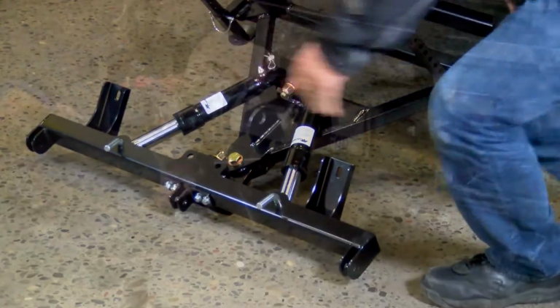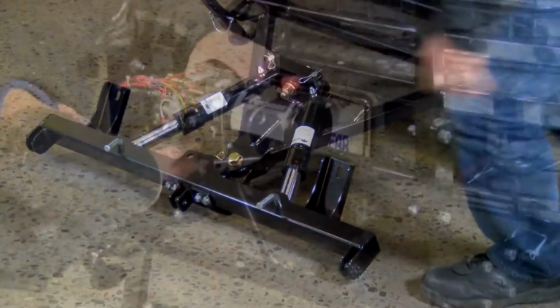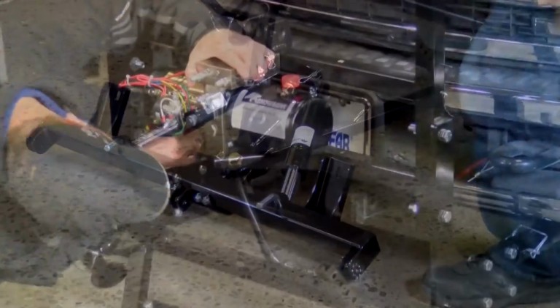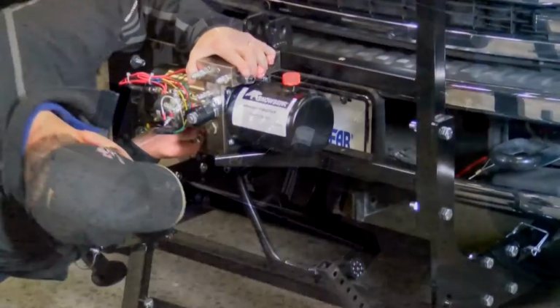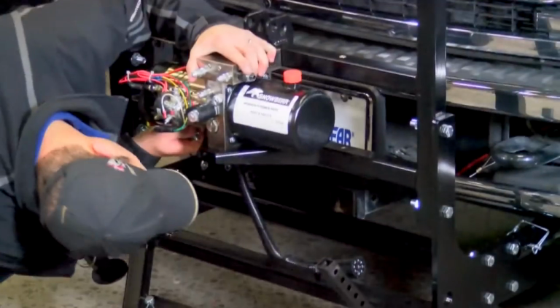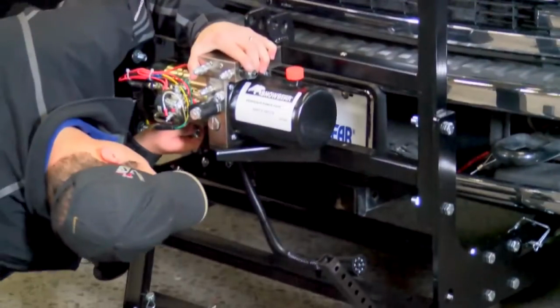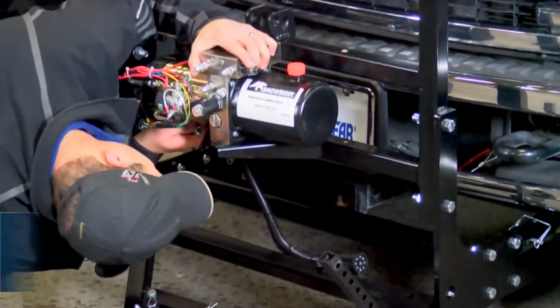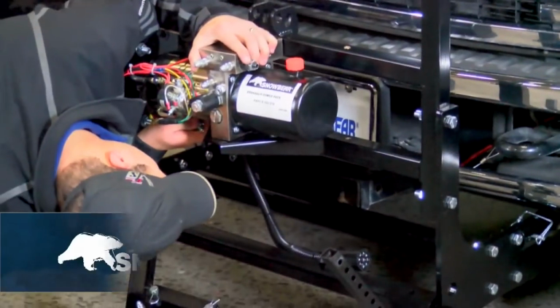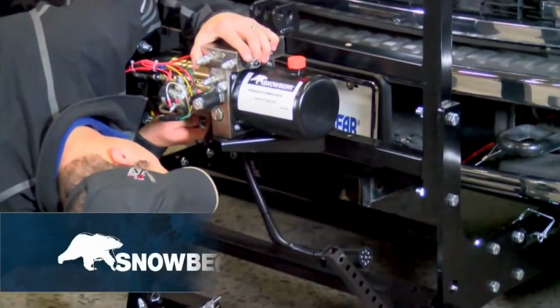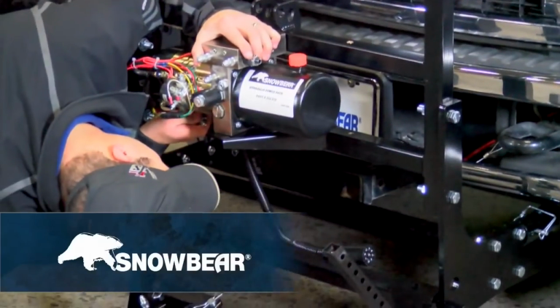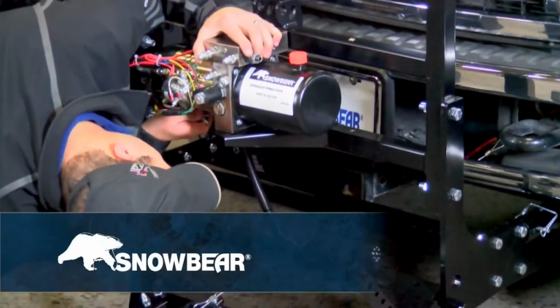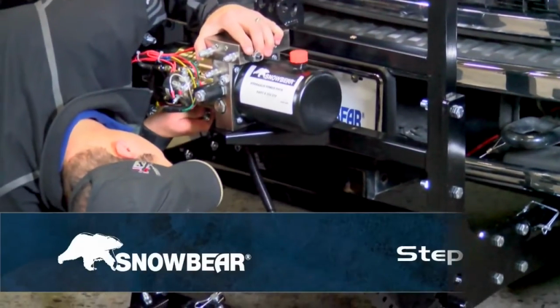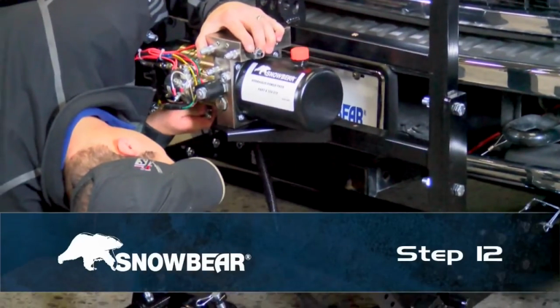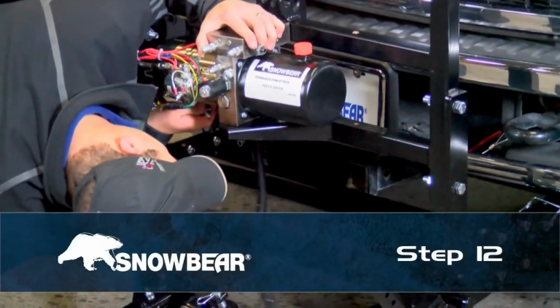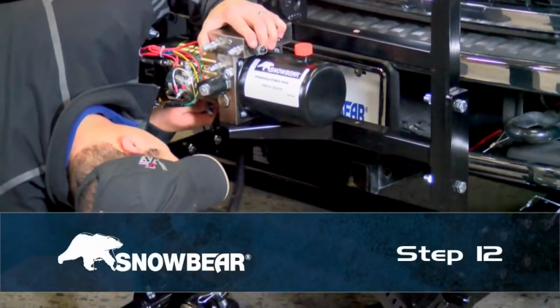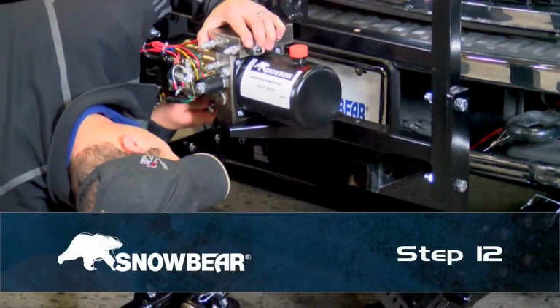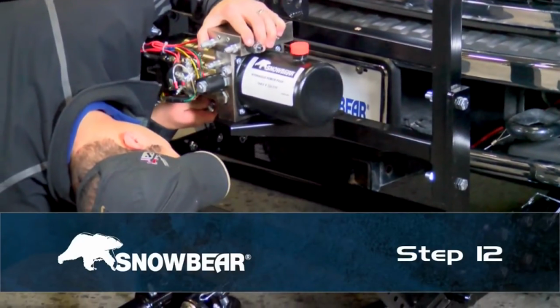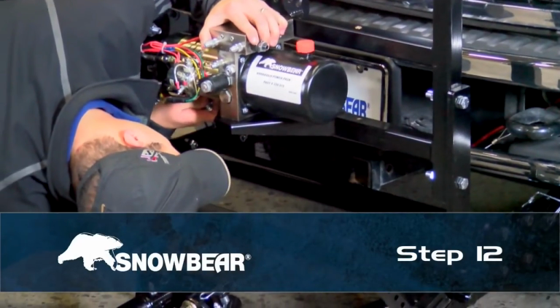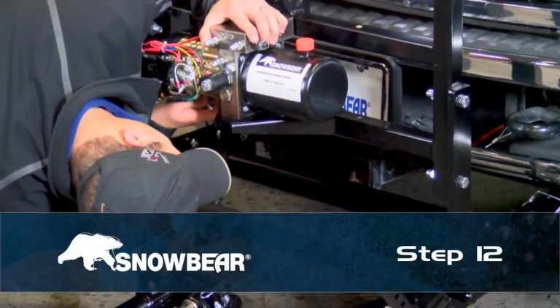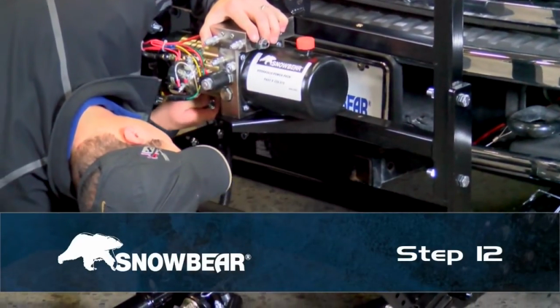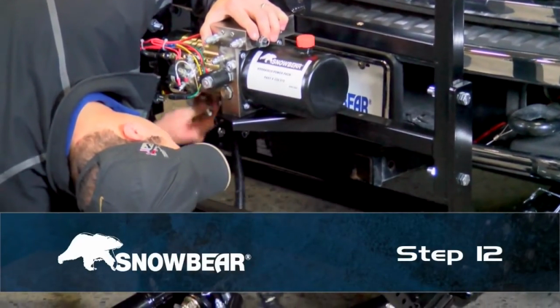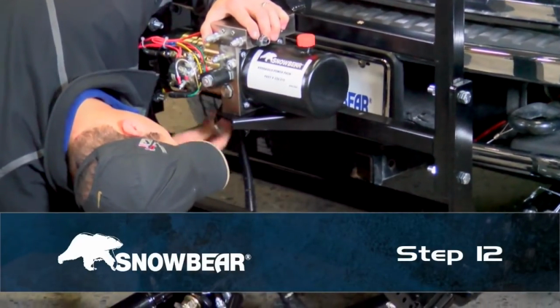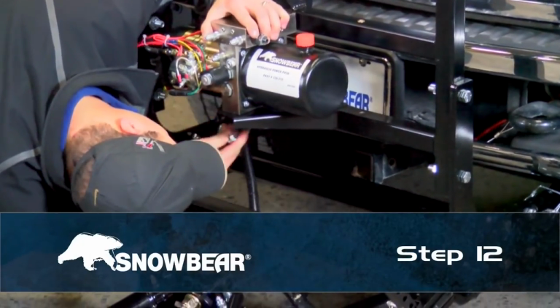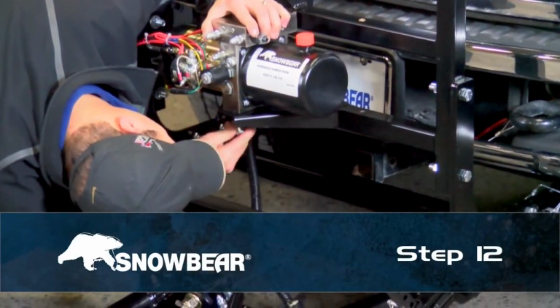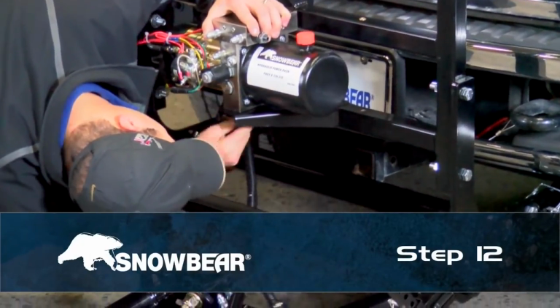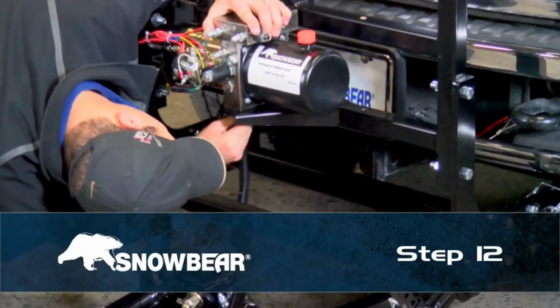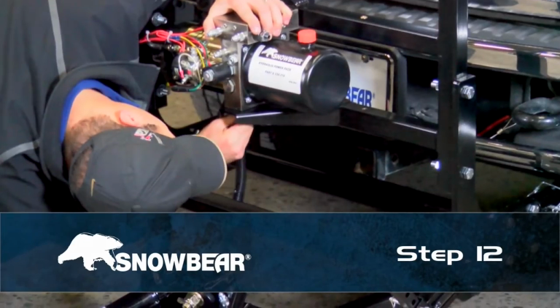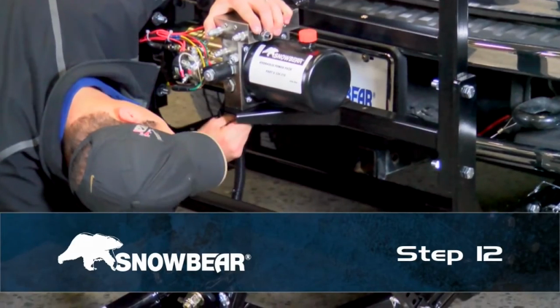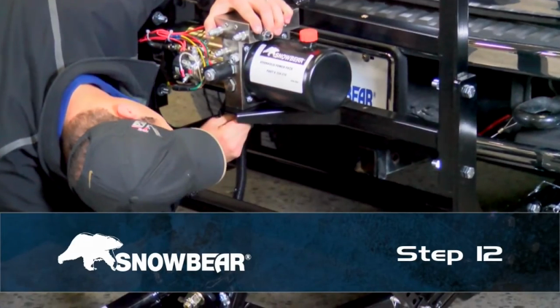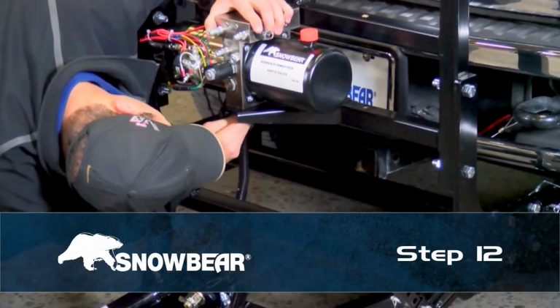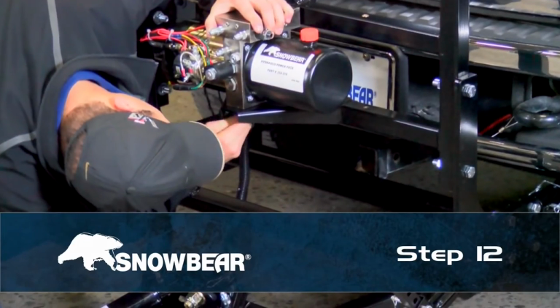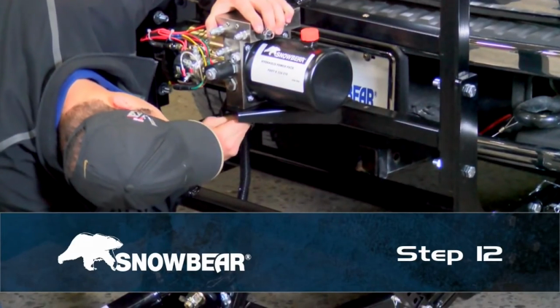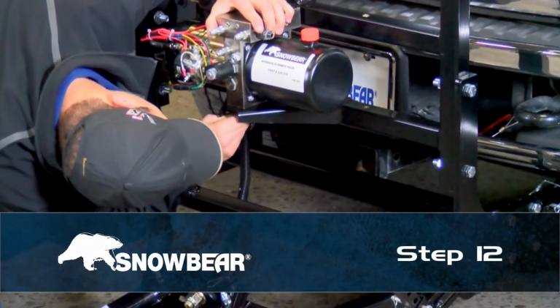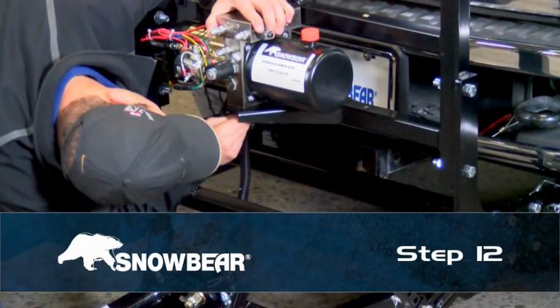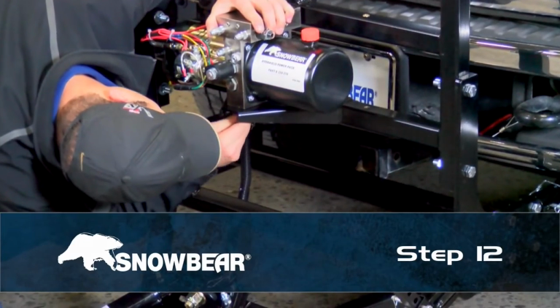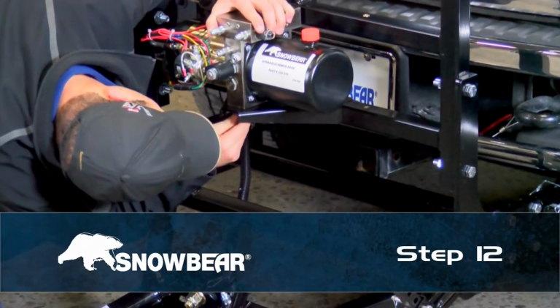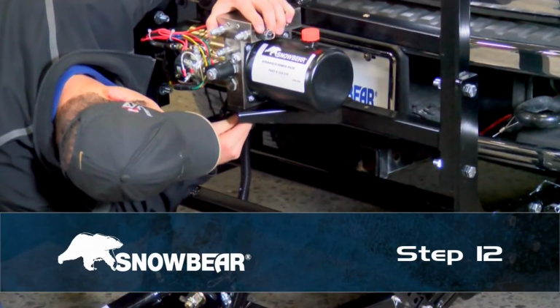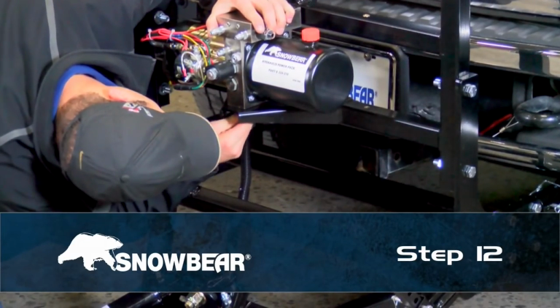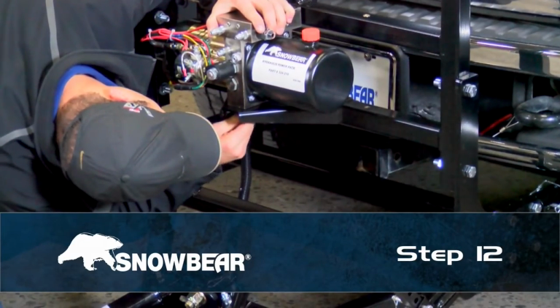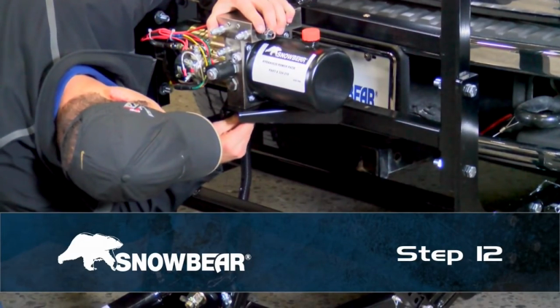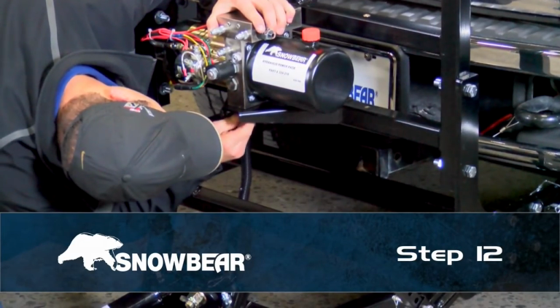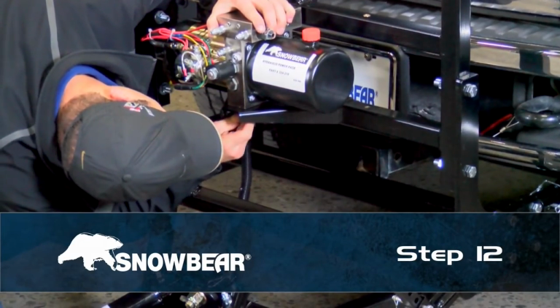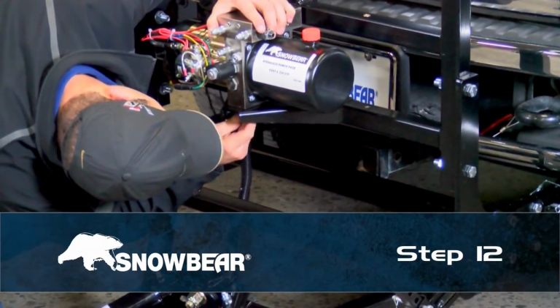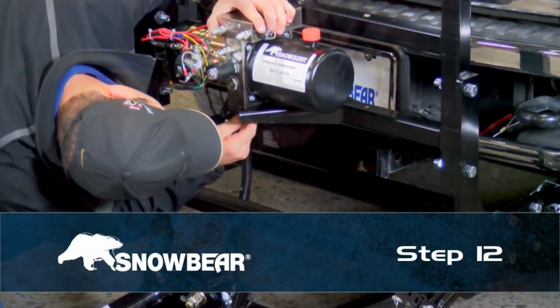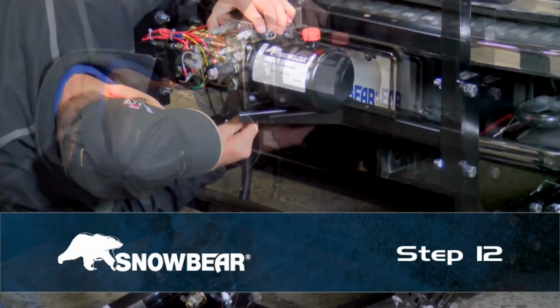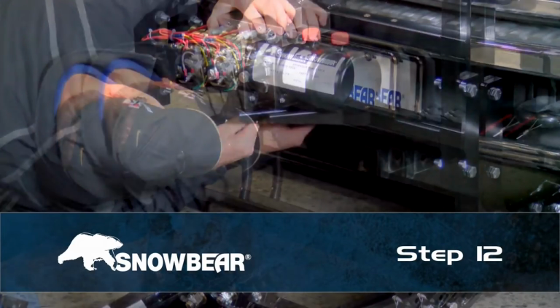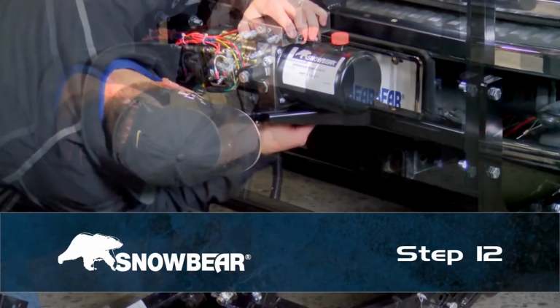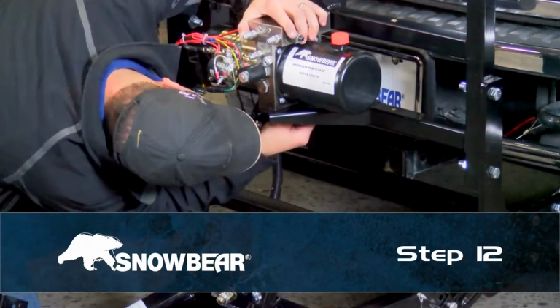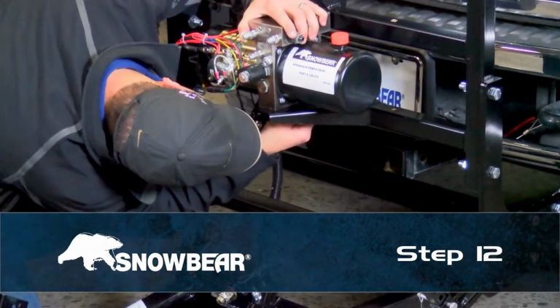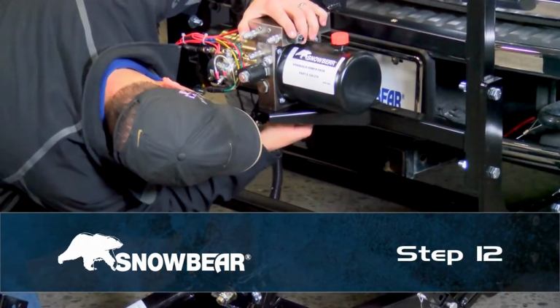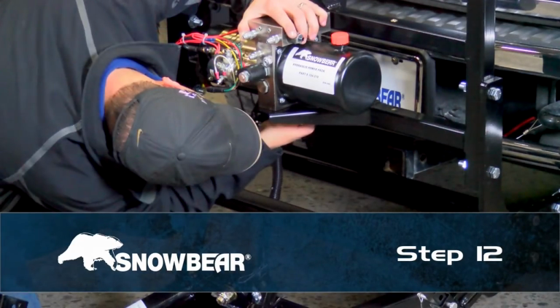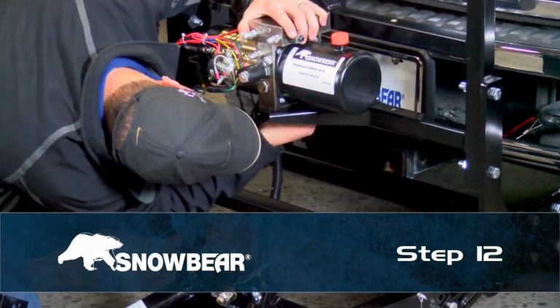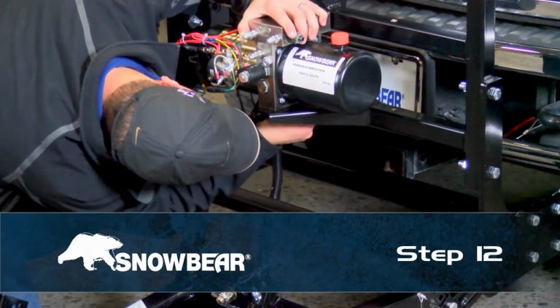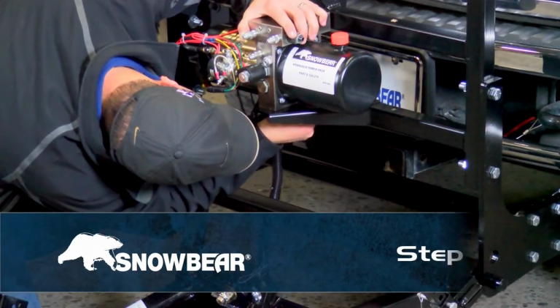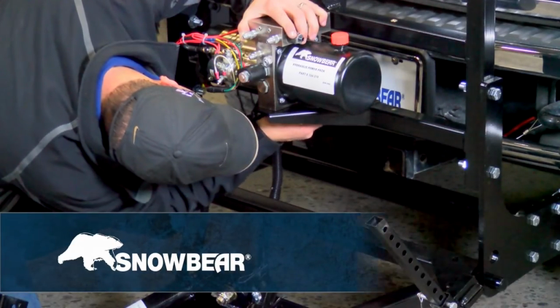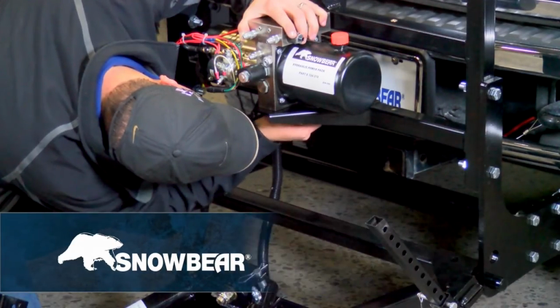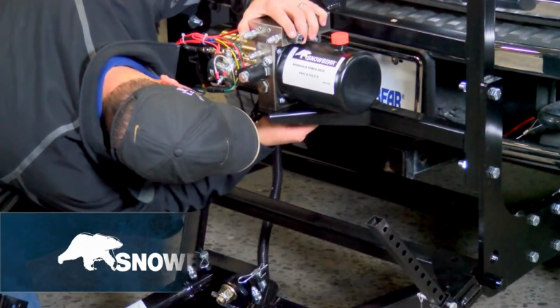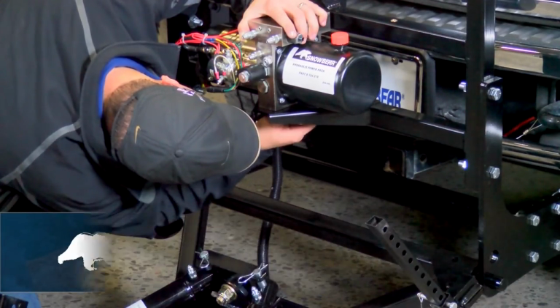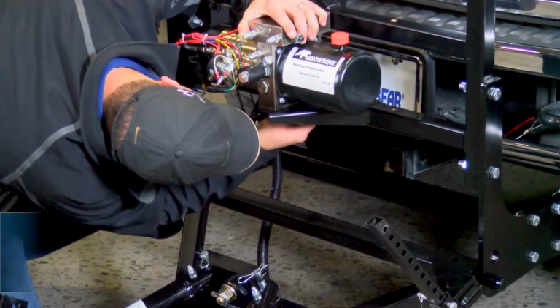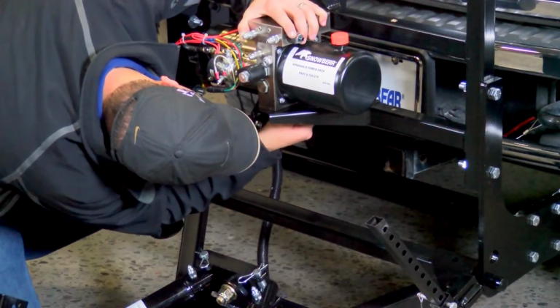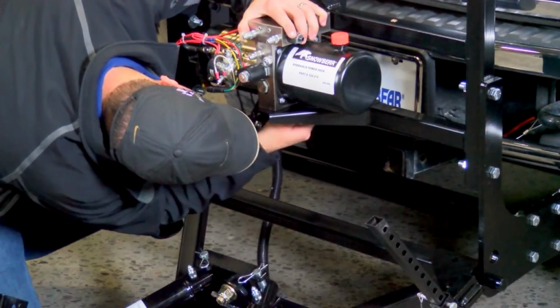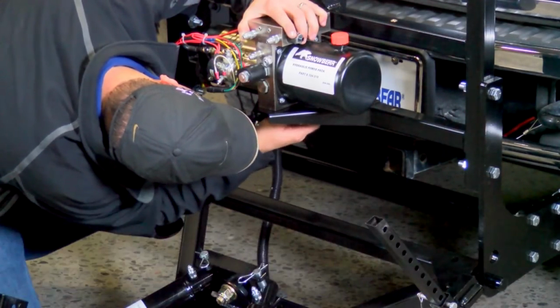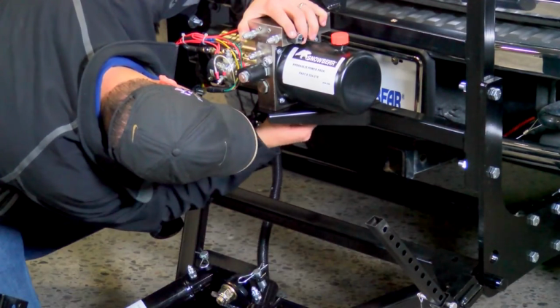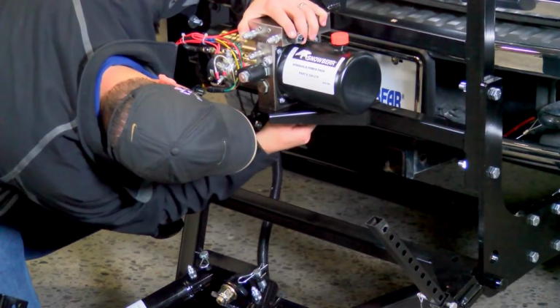Step 12. Secure the hydraulic power pack to the rack assembly using three-eighths-inch hardware.